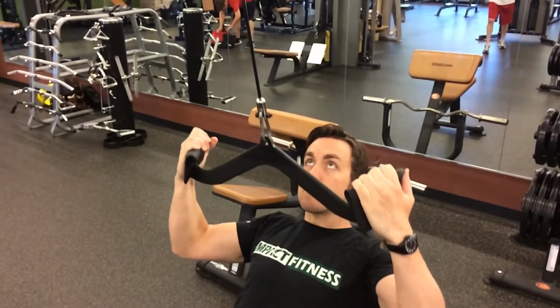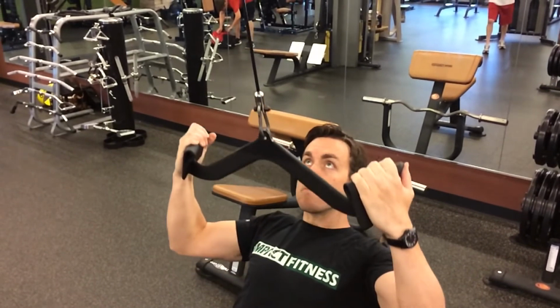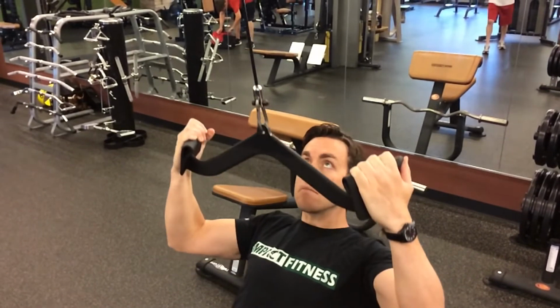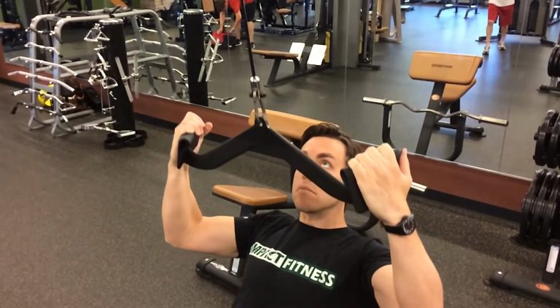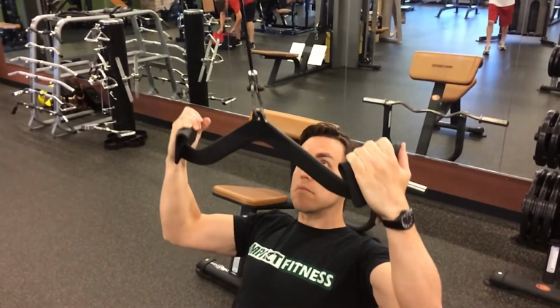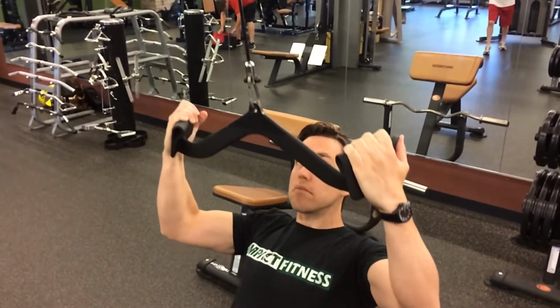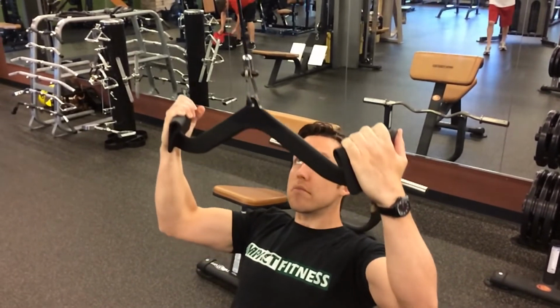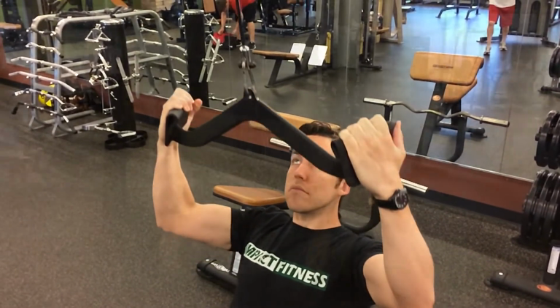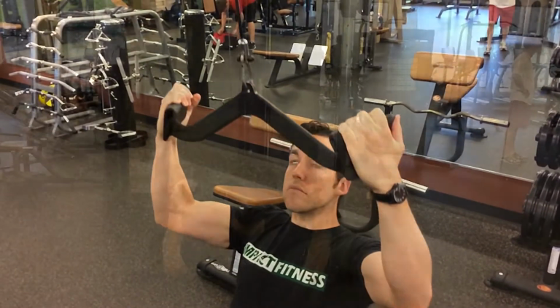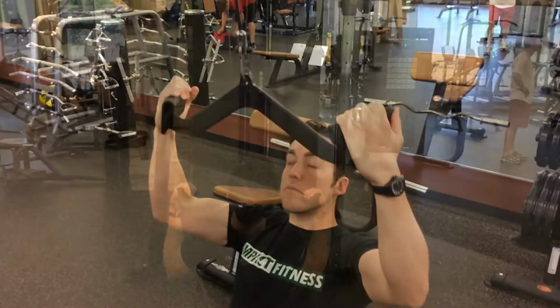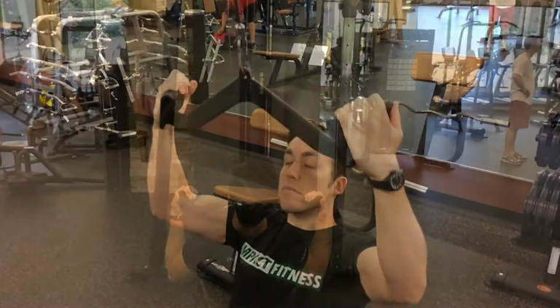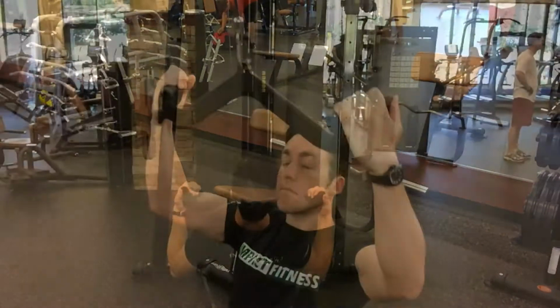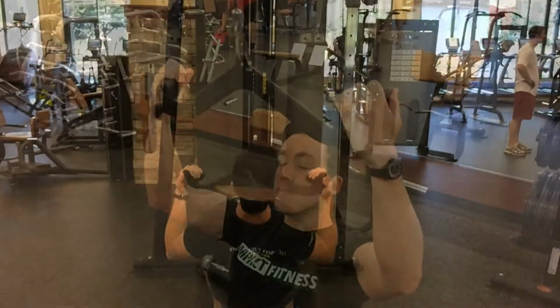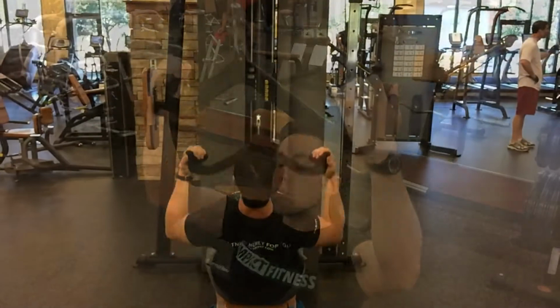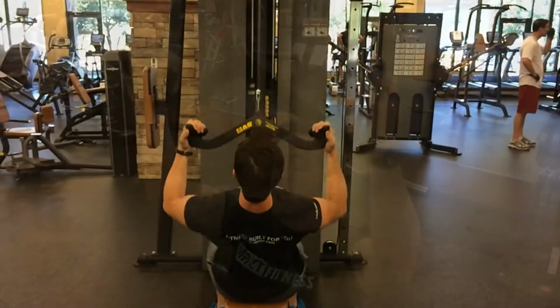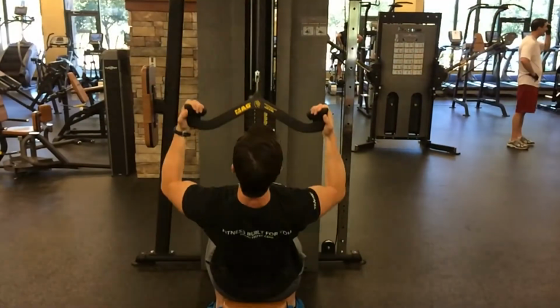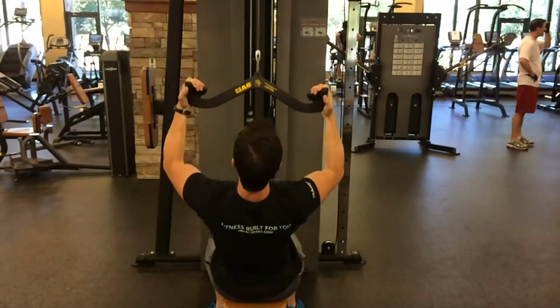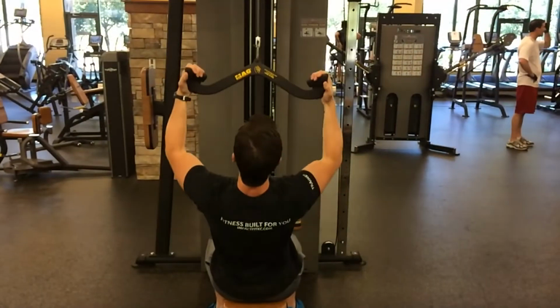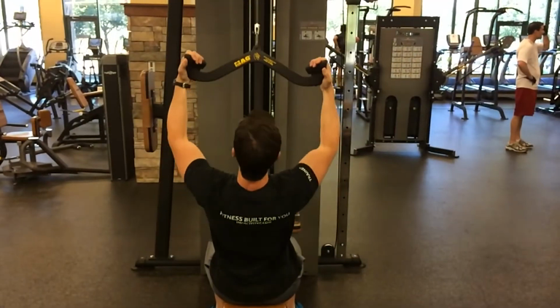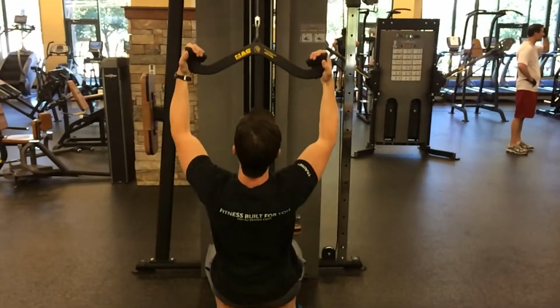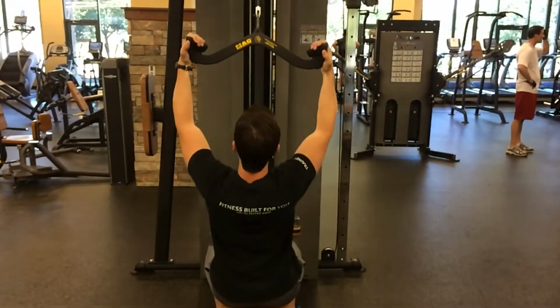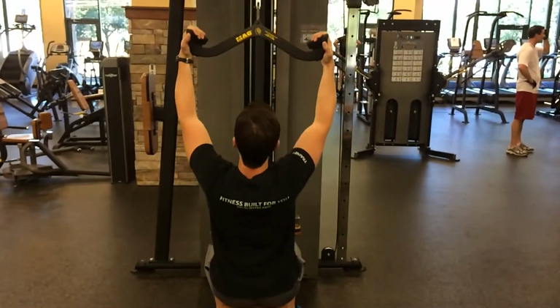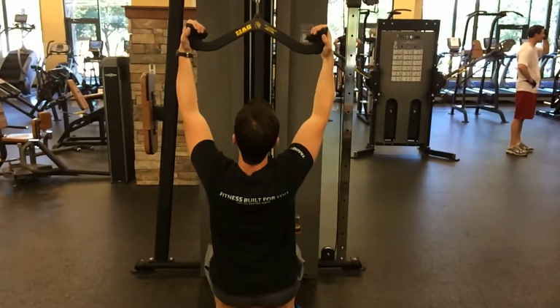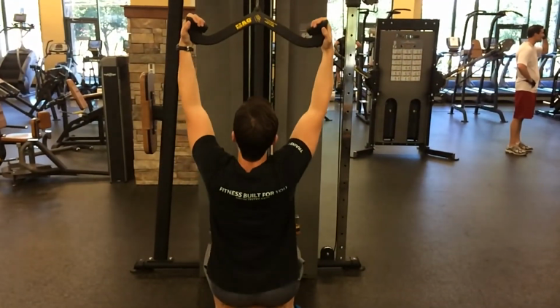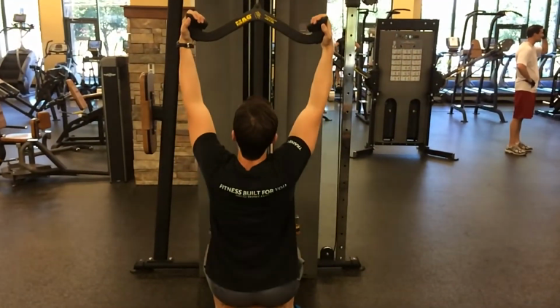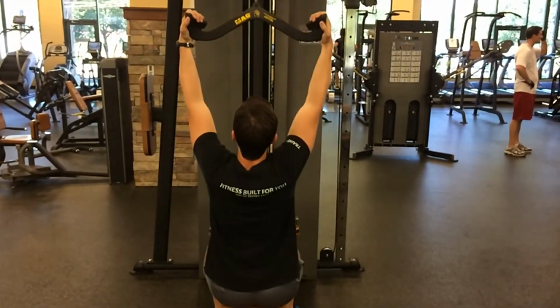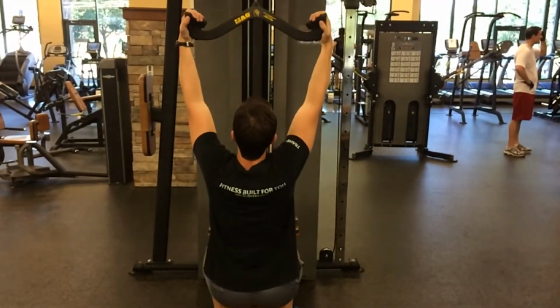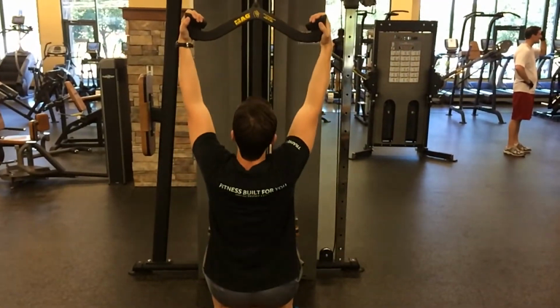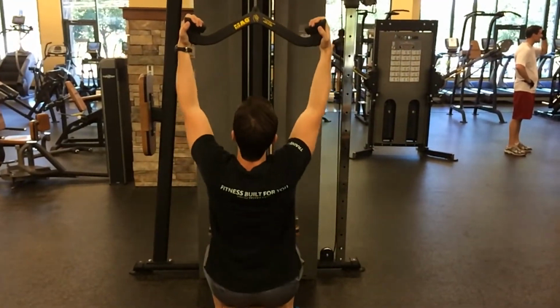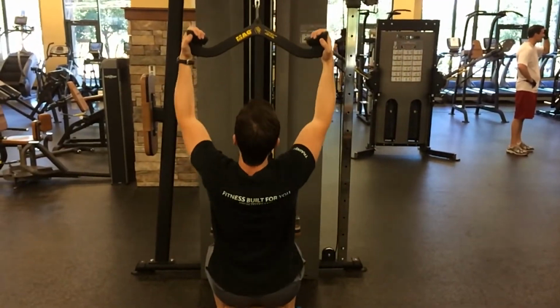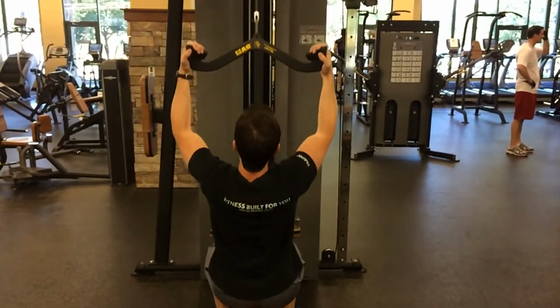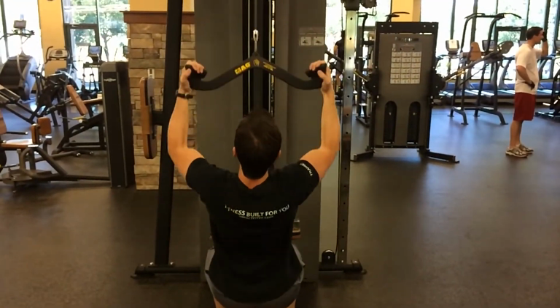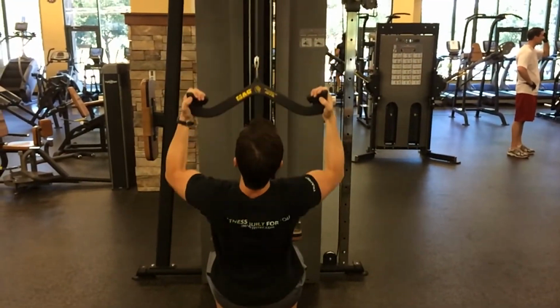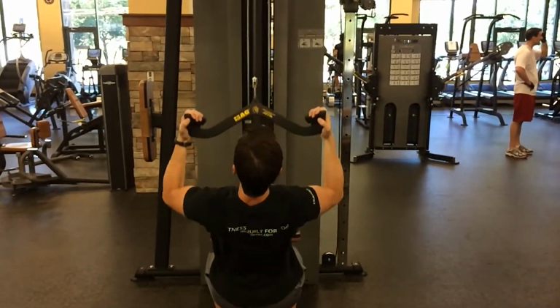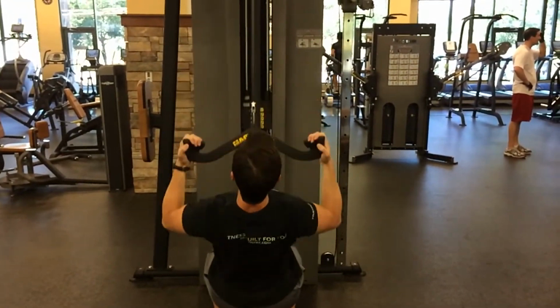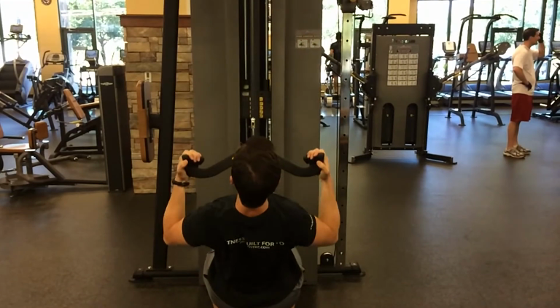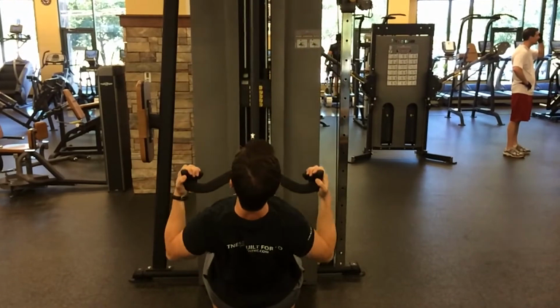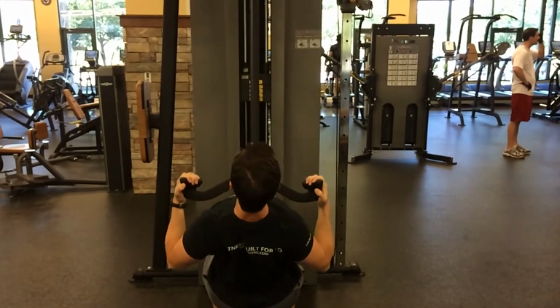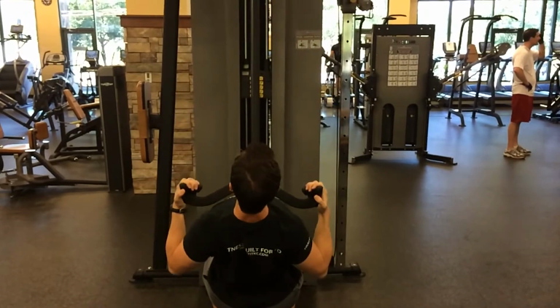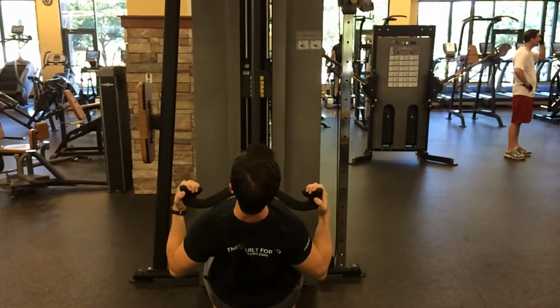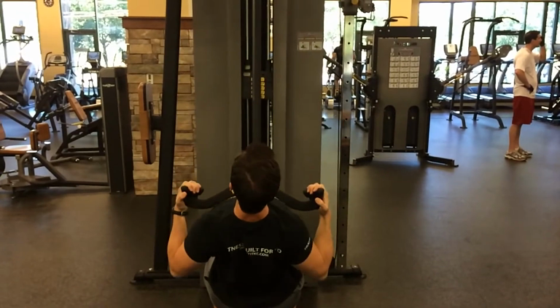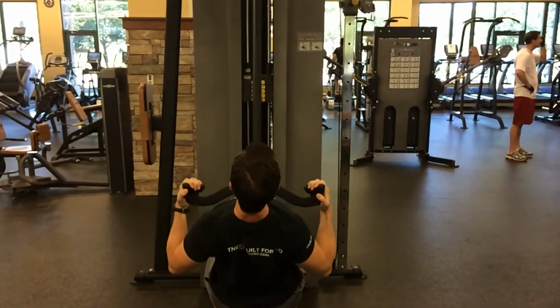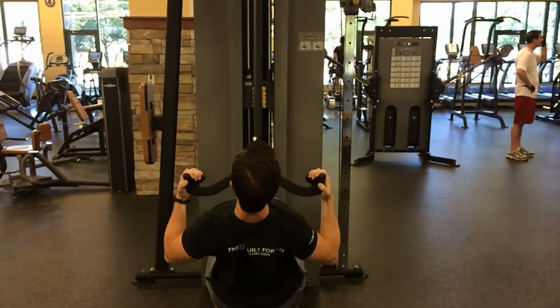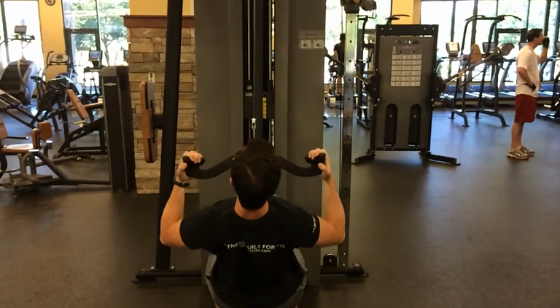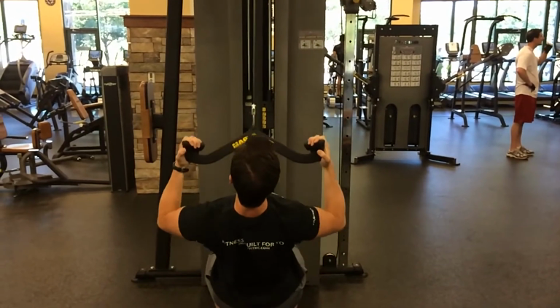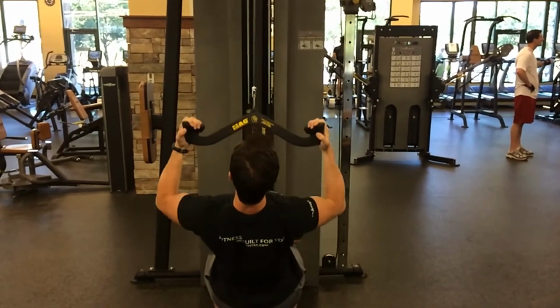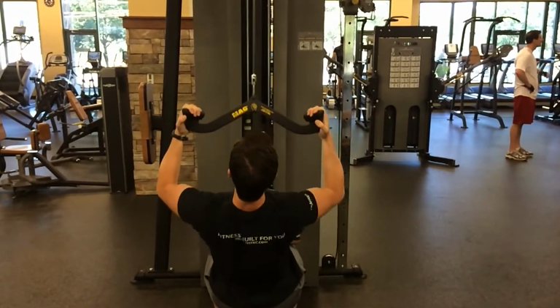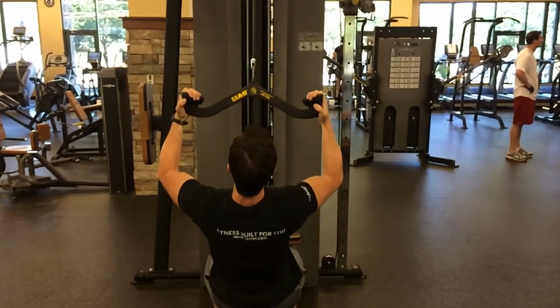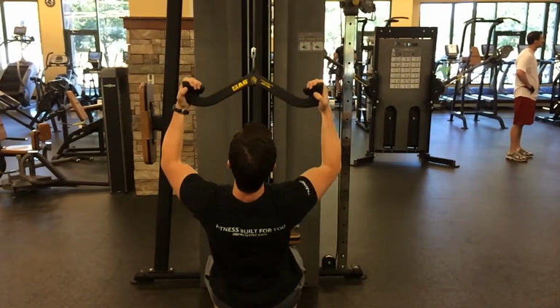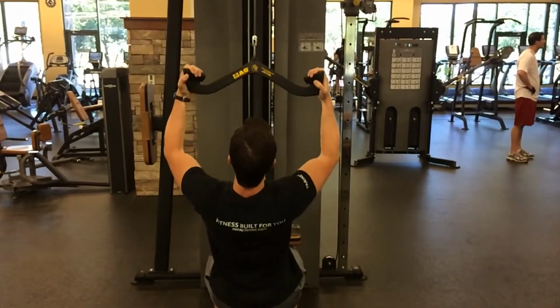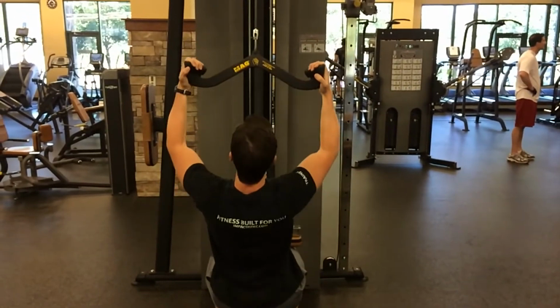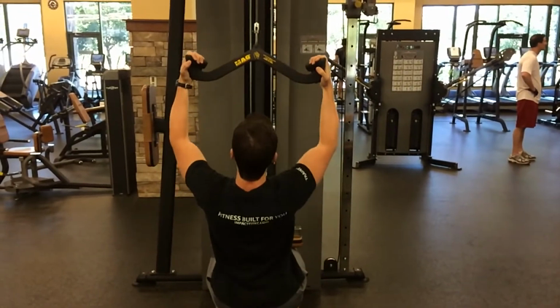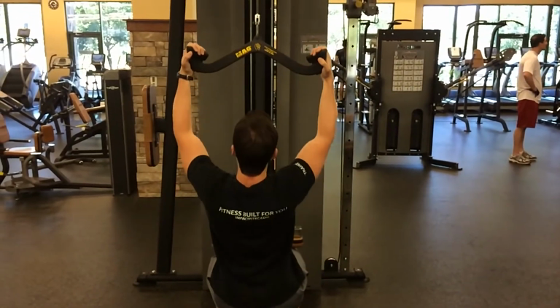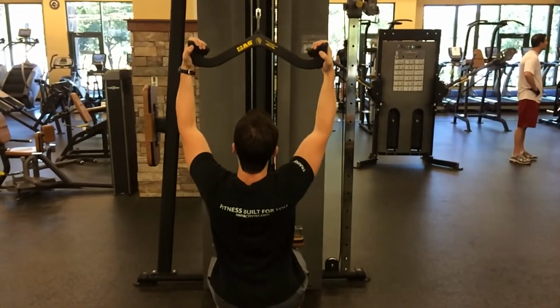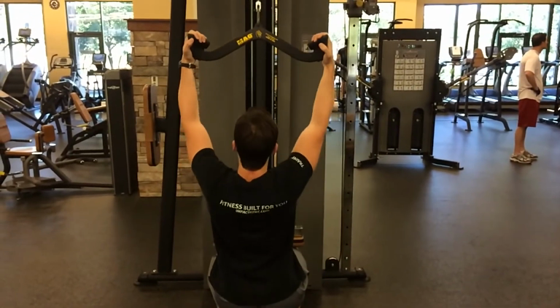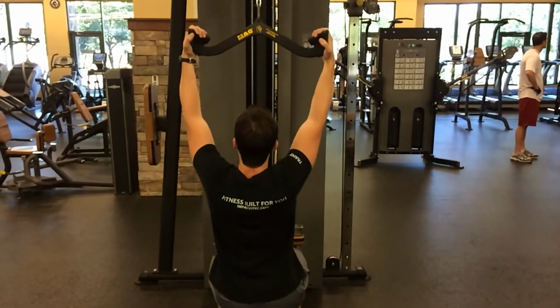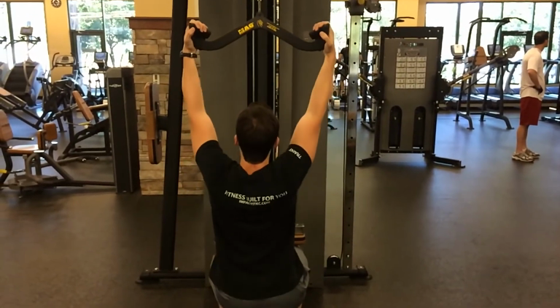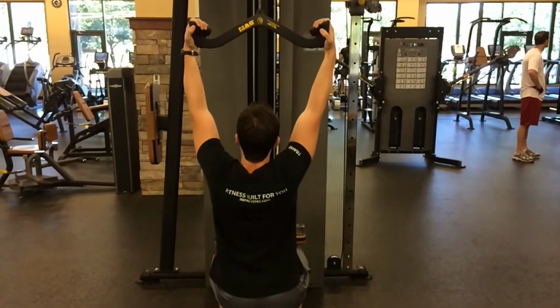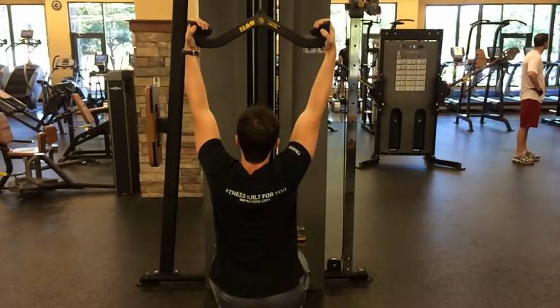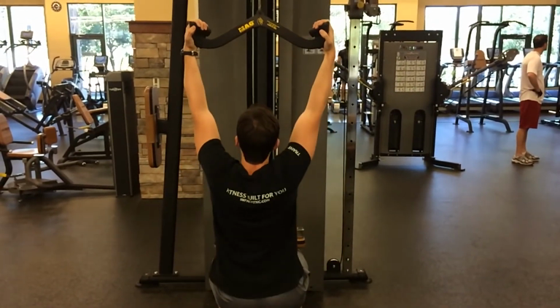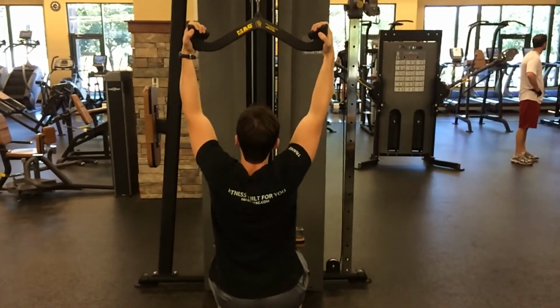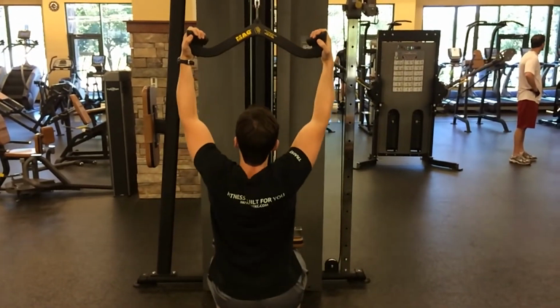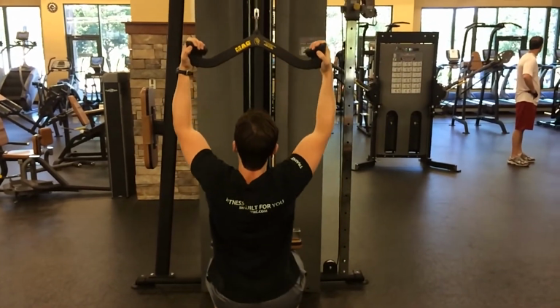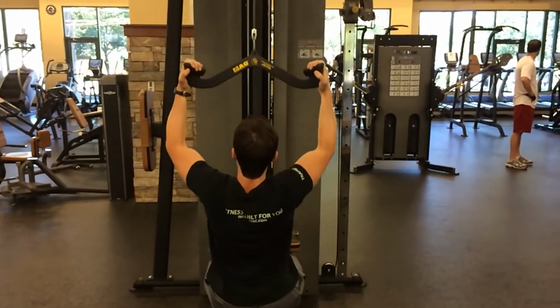Be sure to keep a straight back, chest up, and chin up. Exhale while pulling down and lean back slightly, pulling the bar down to your sternum.